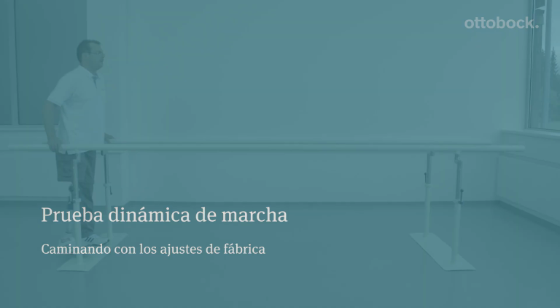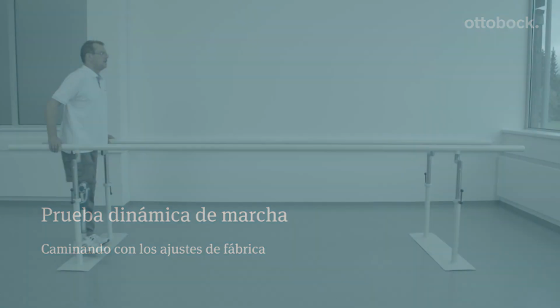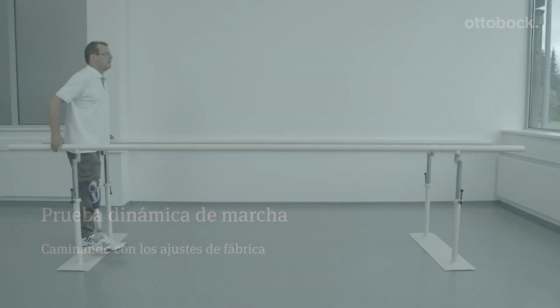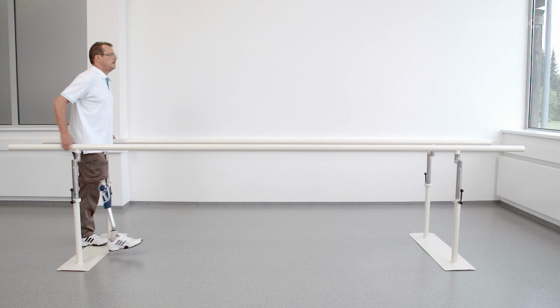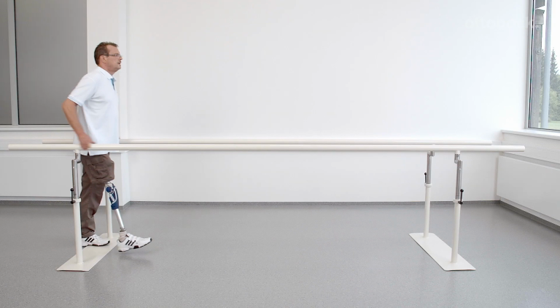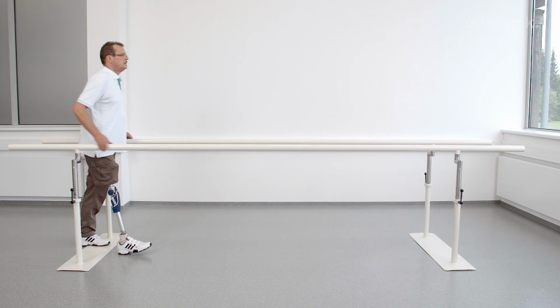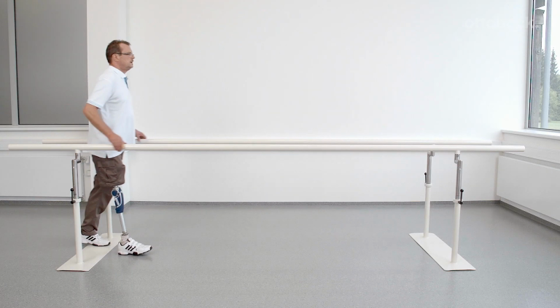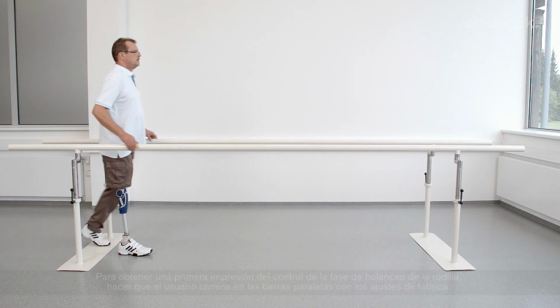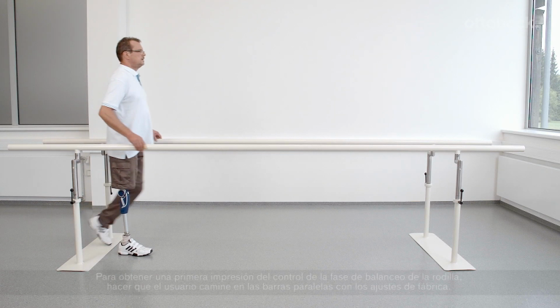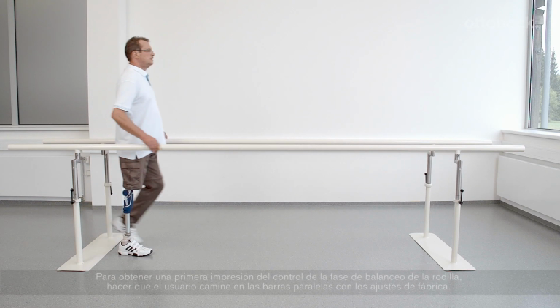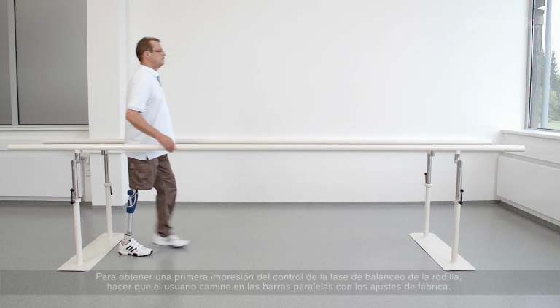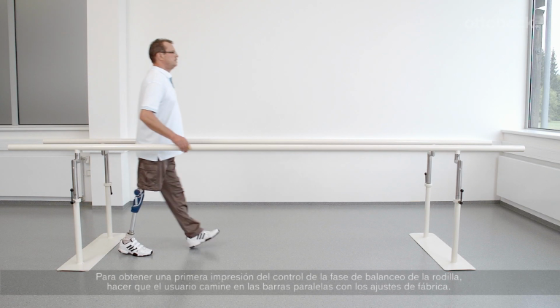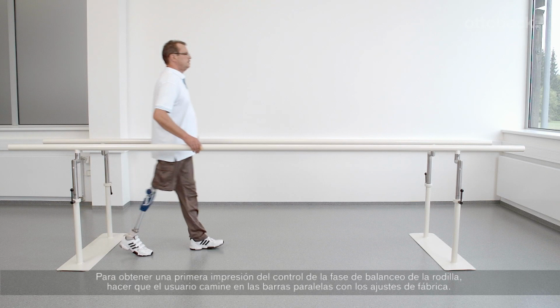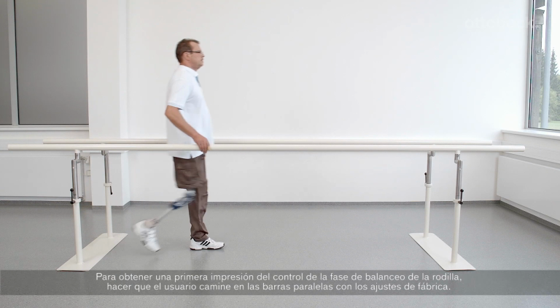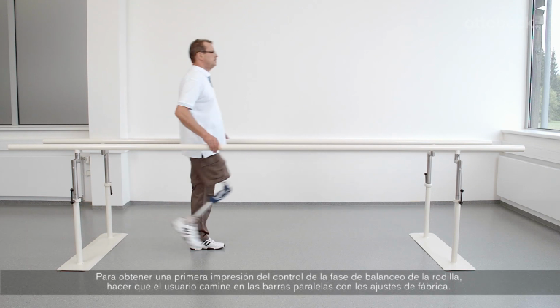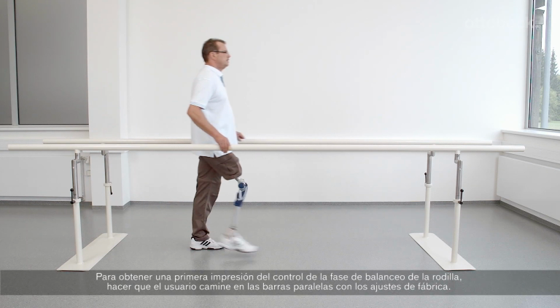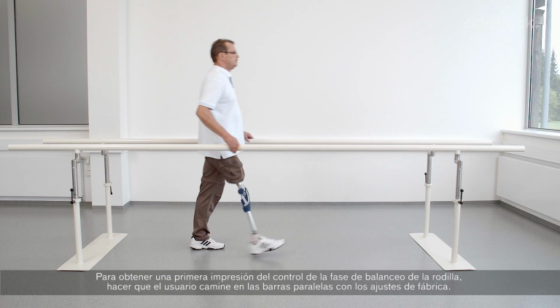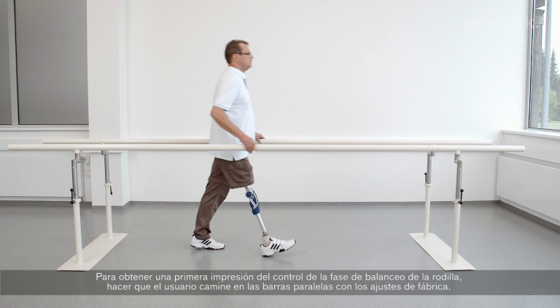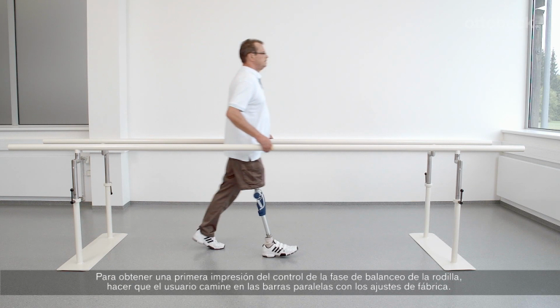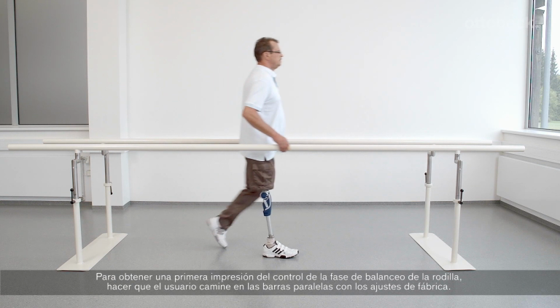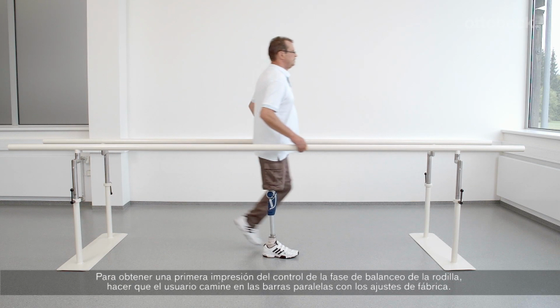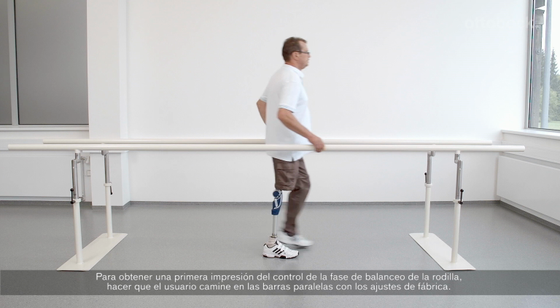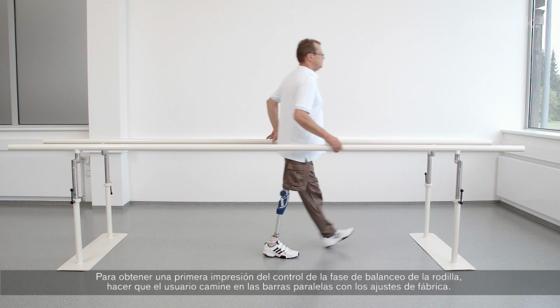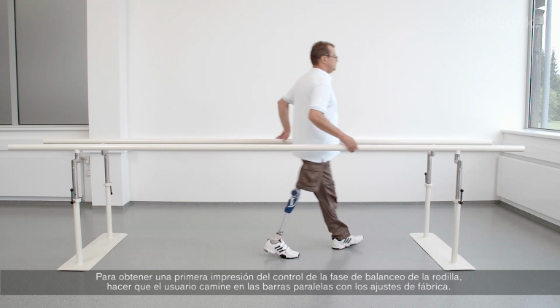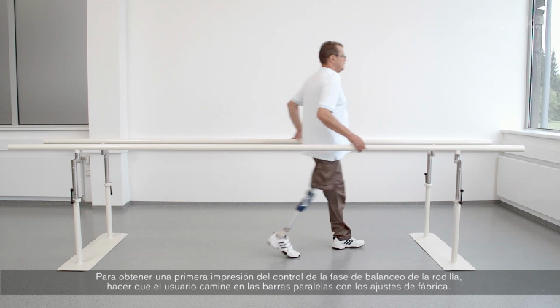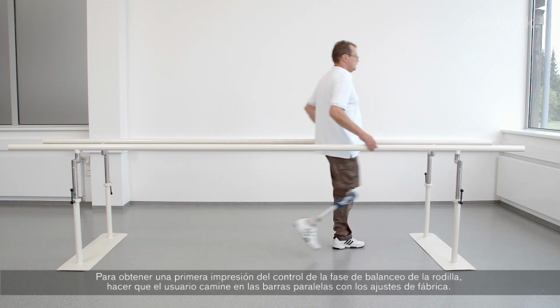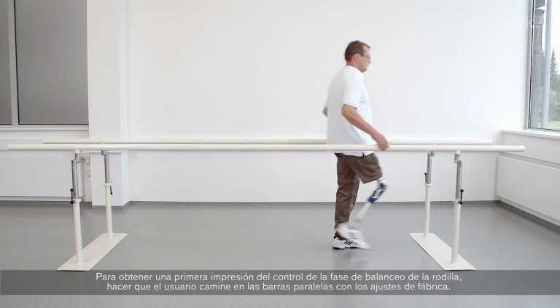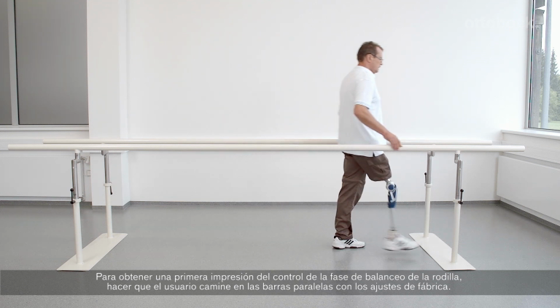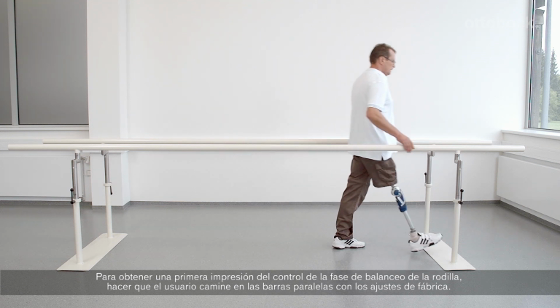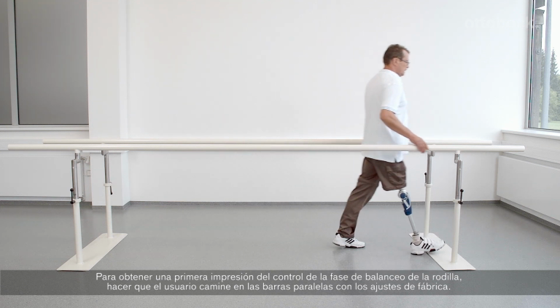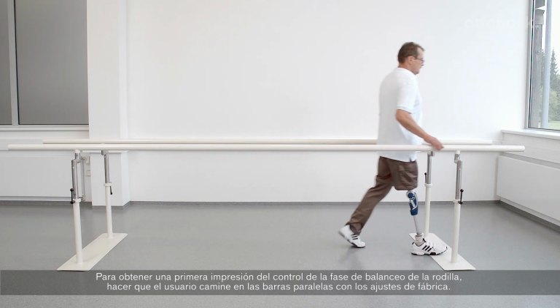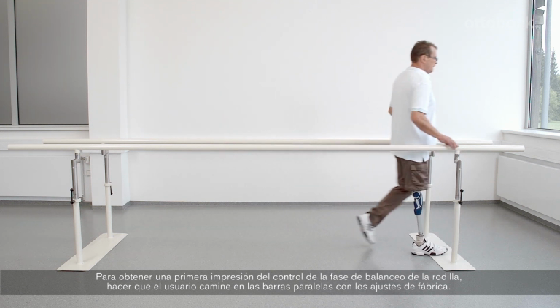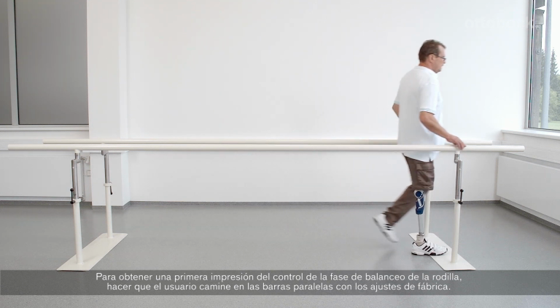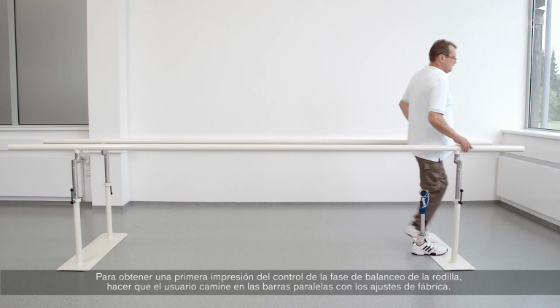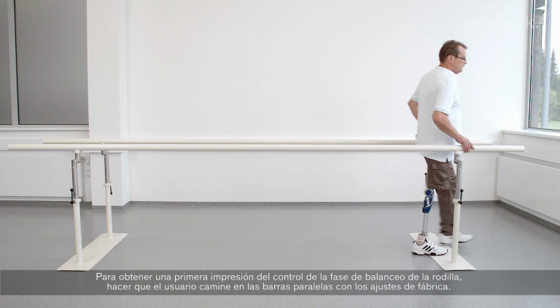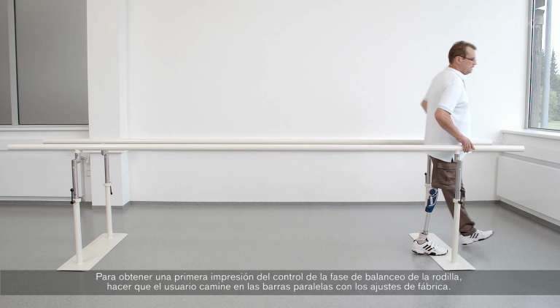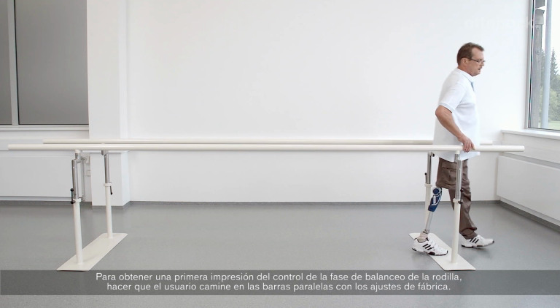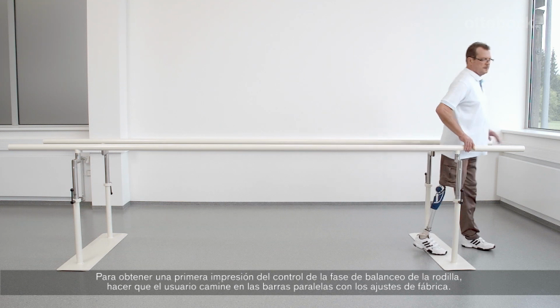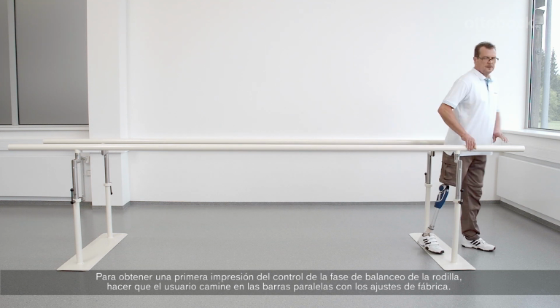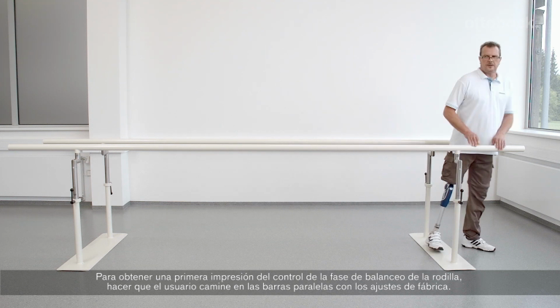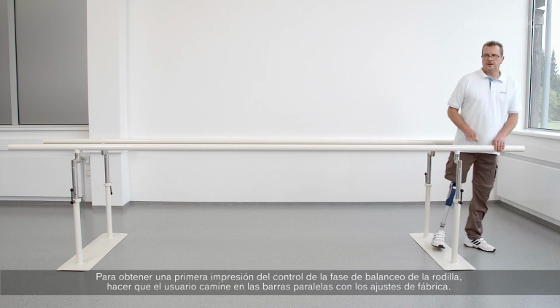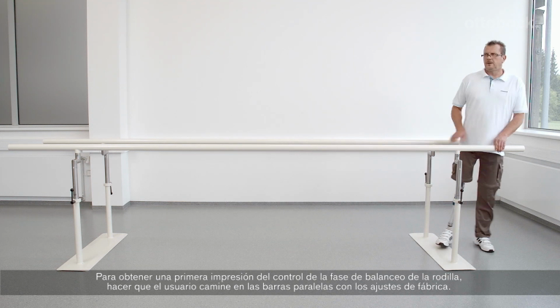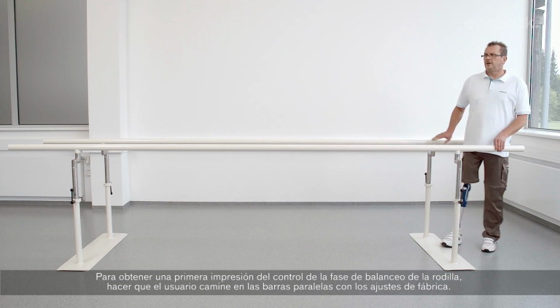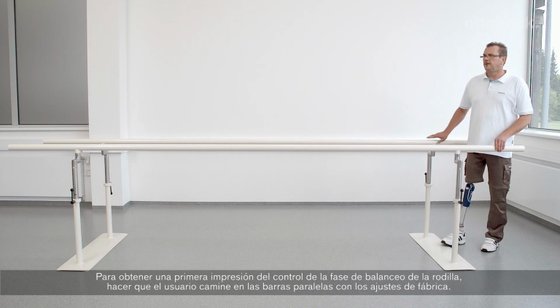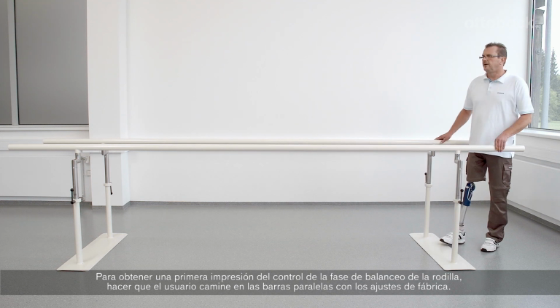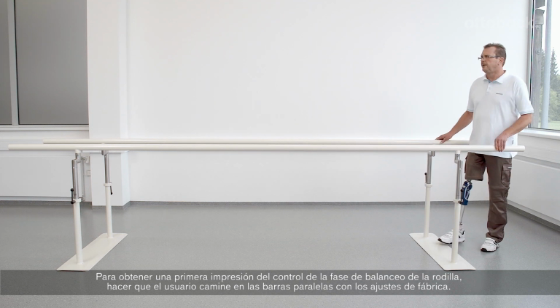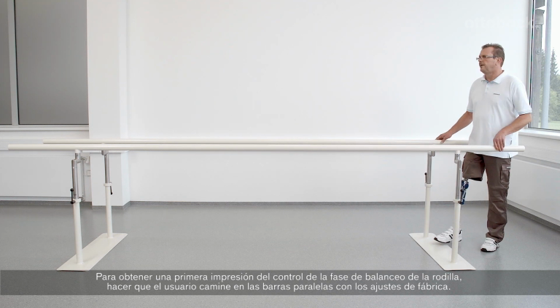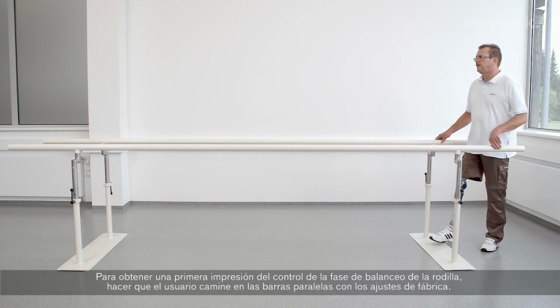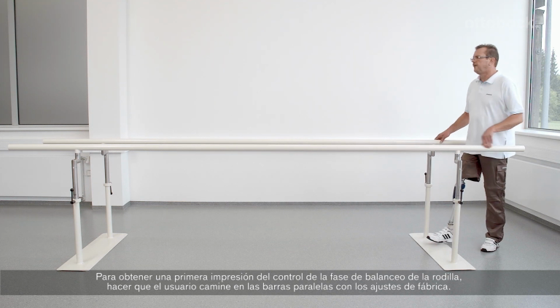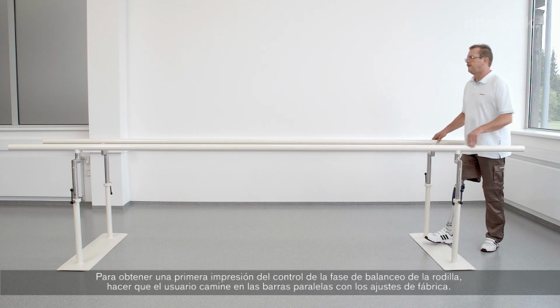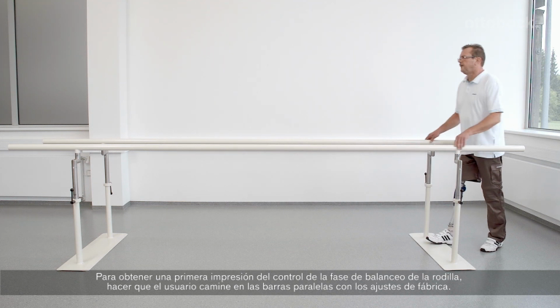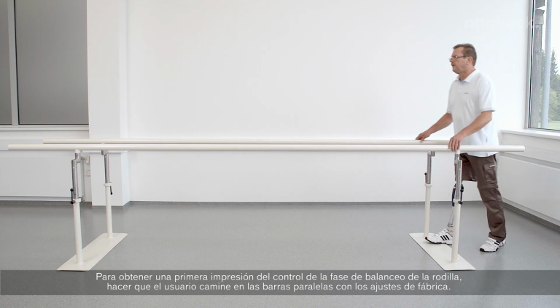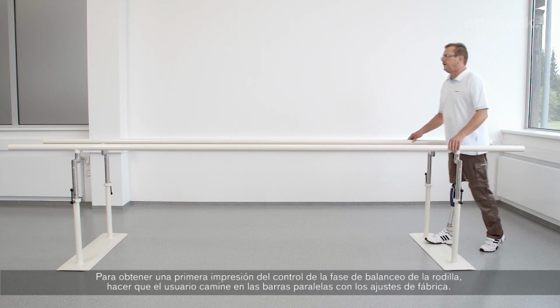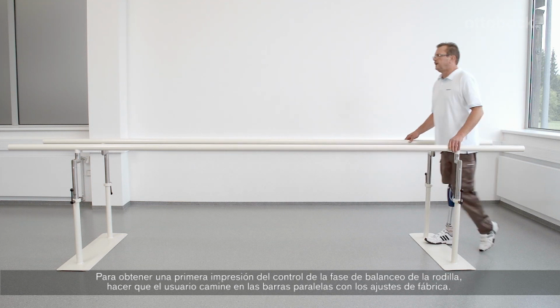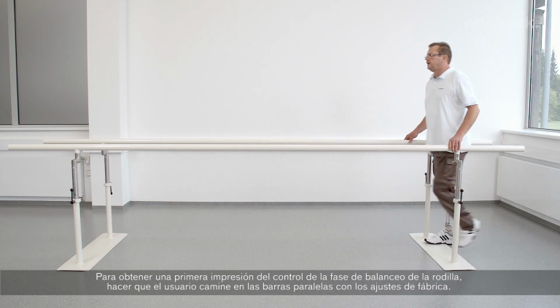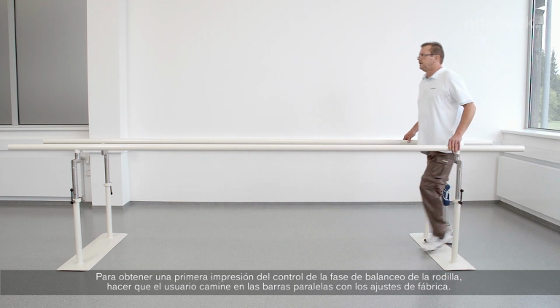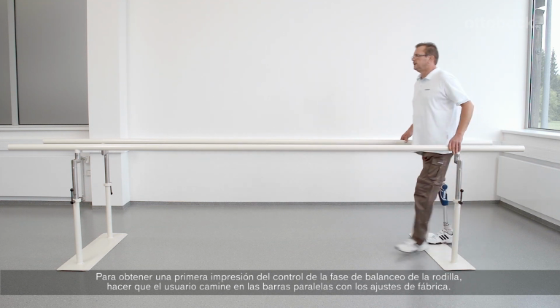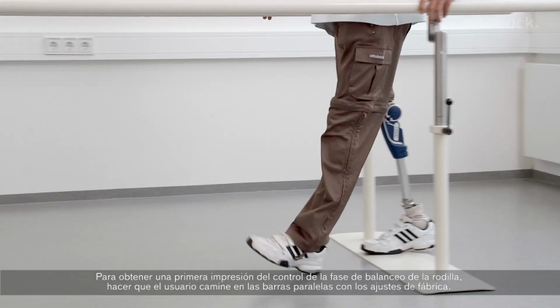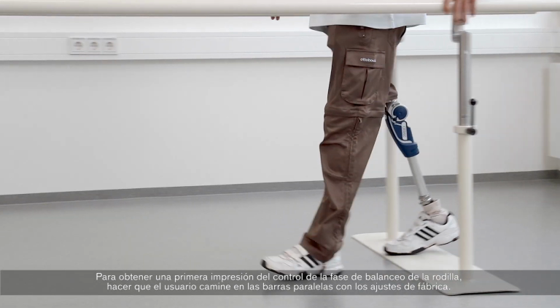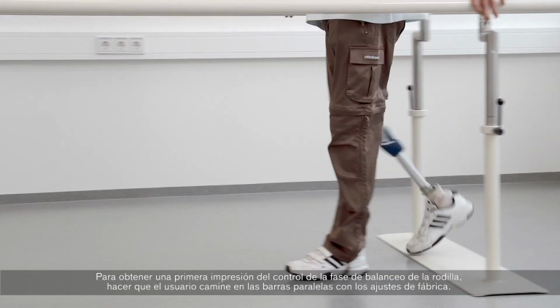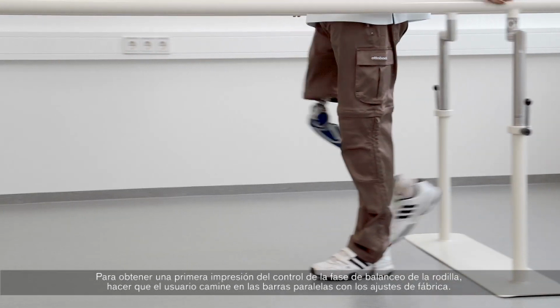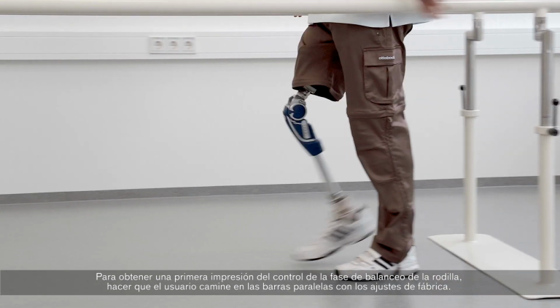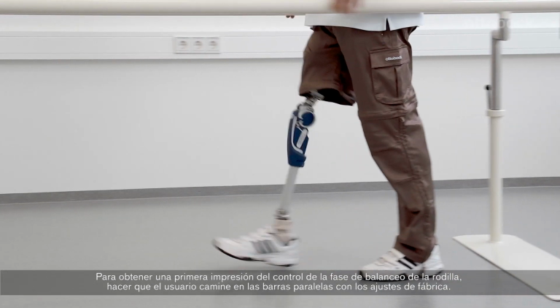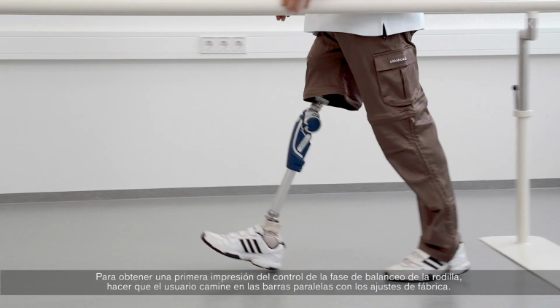To get a first impression of the knee joint's swing phase control, let the user walk in the parallel bars with the factory setting.